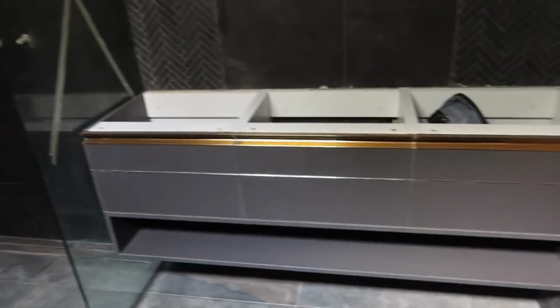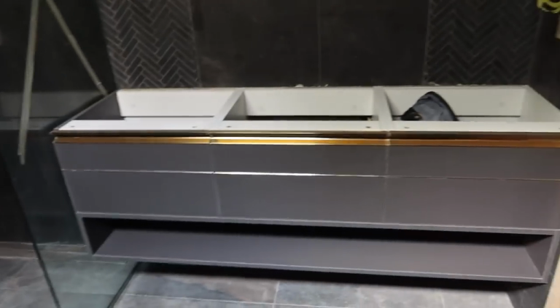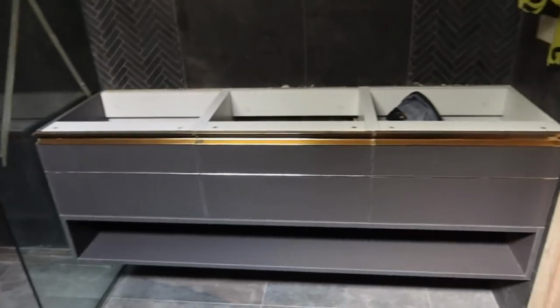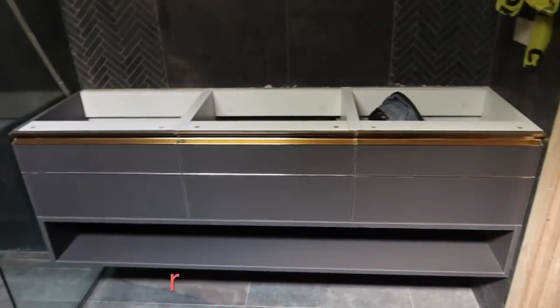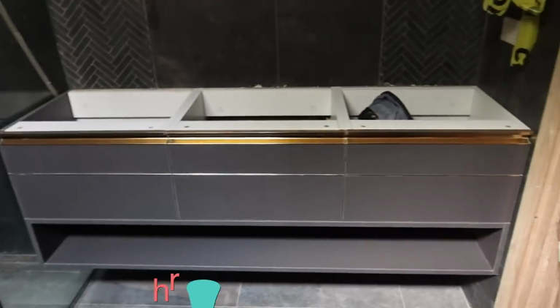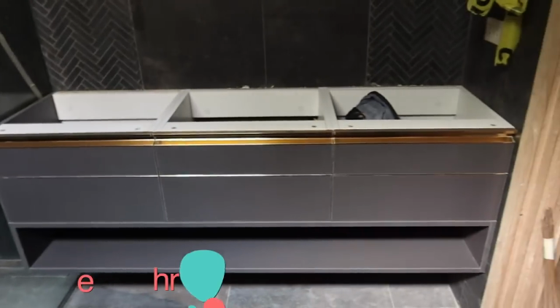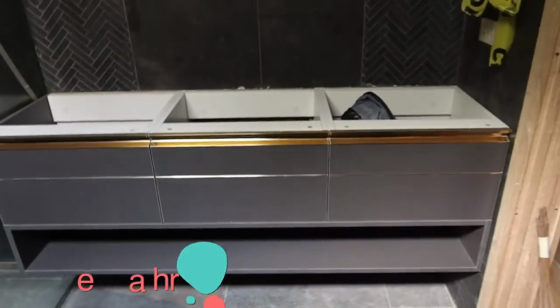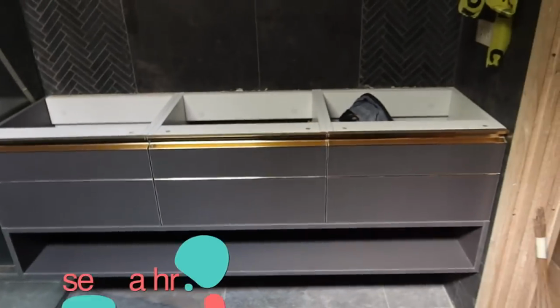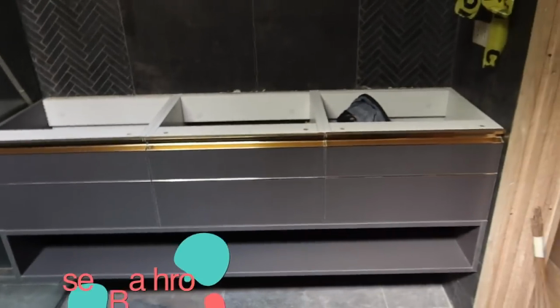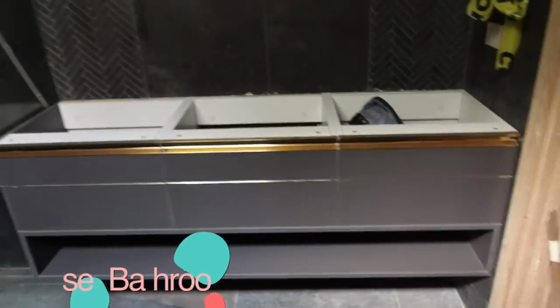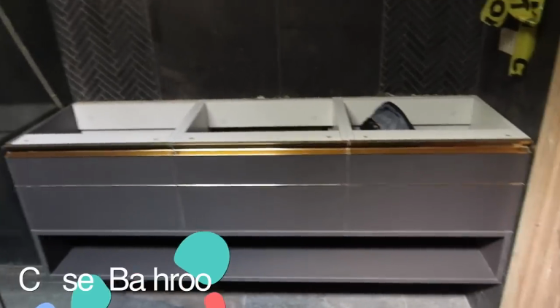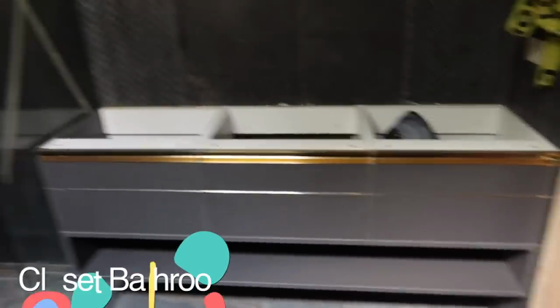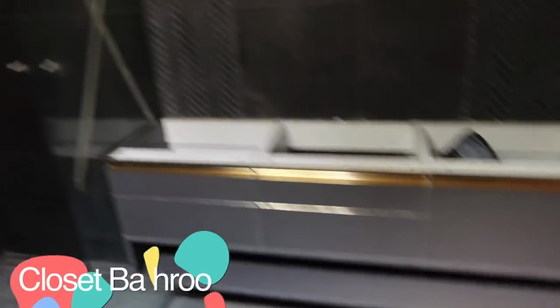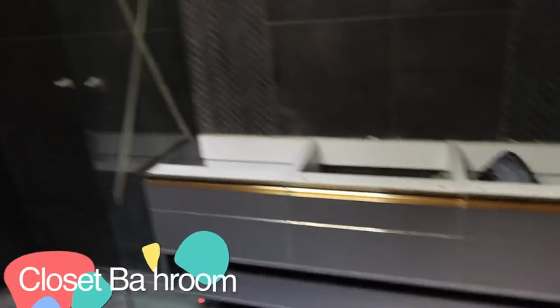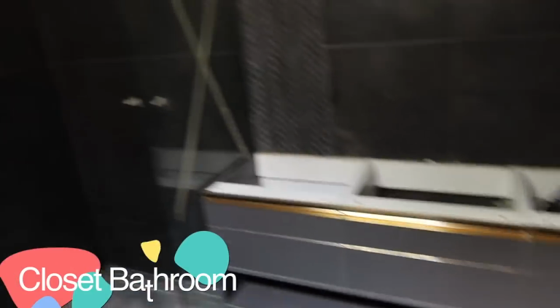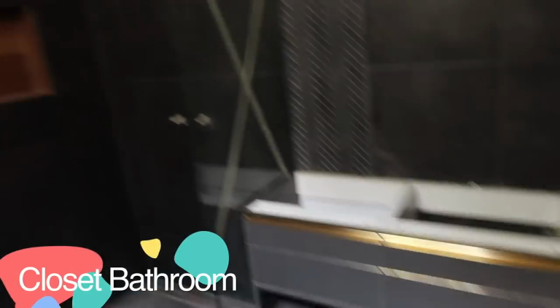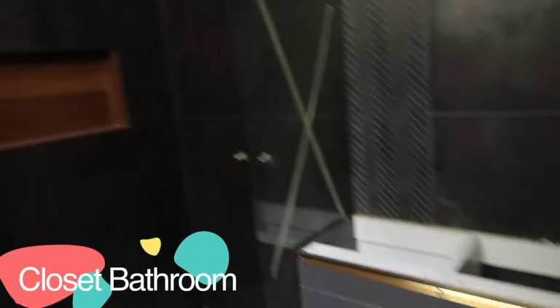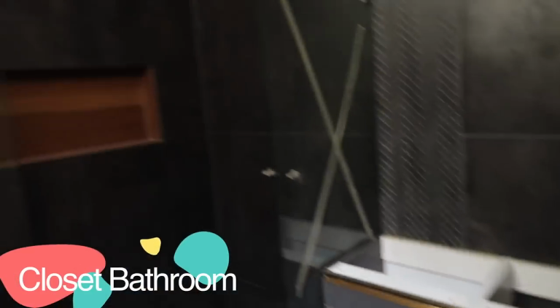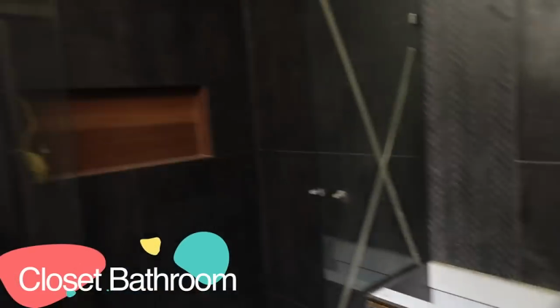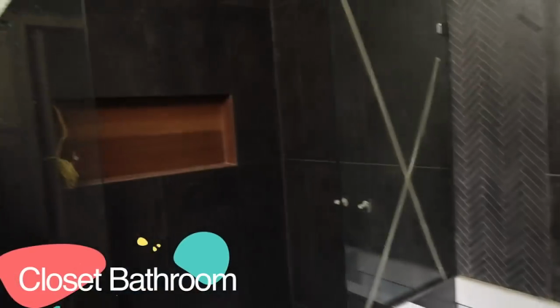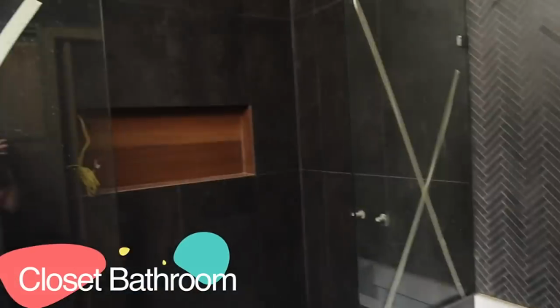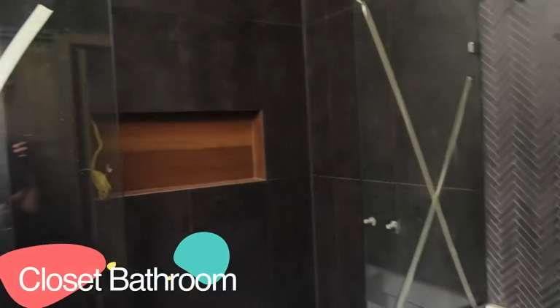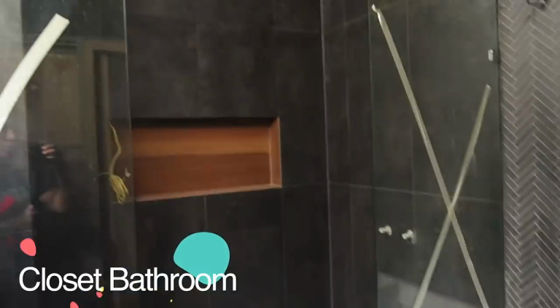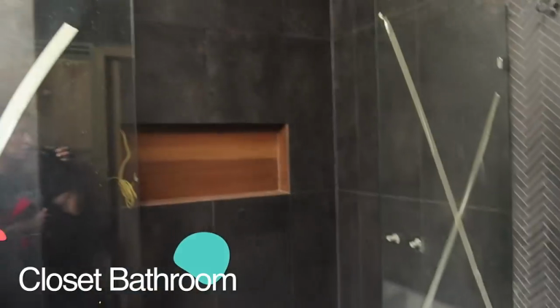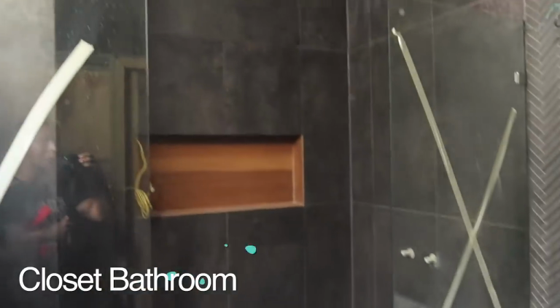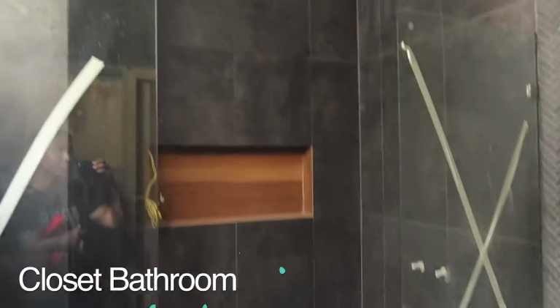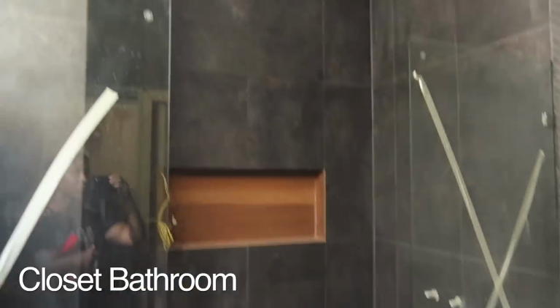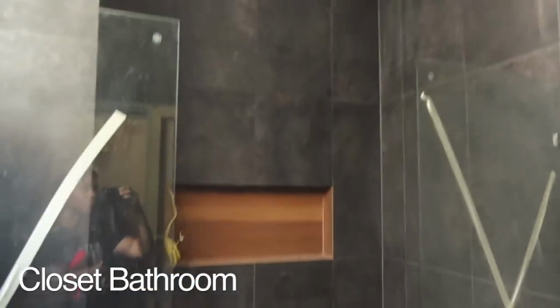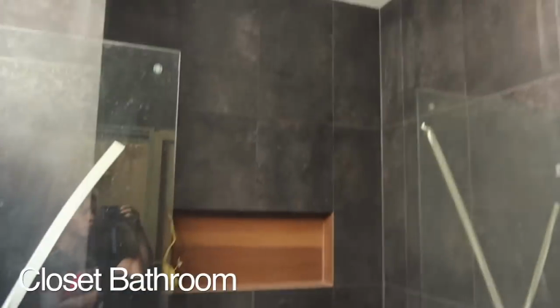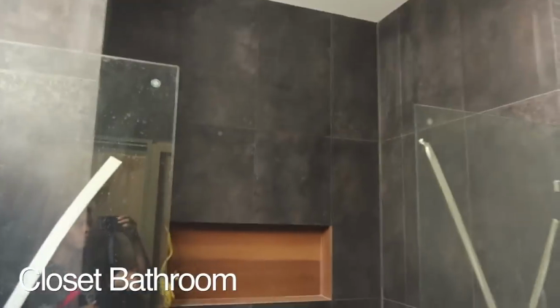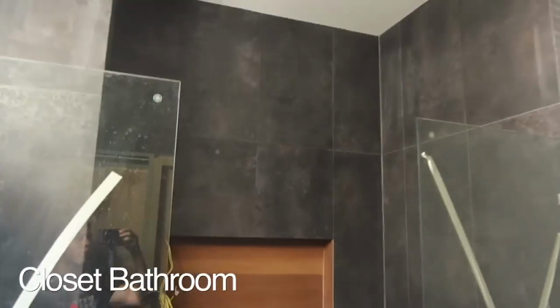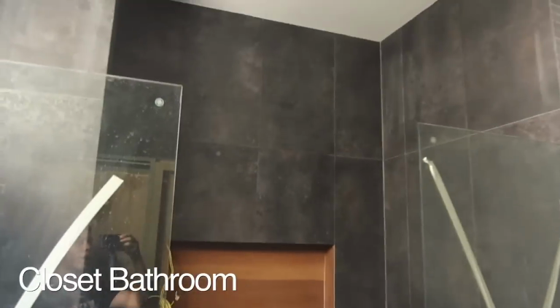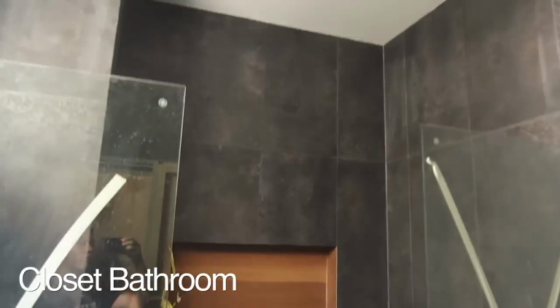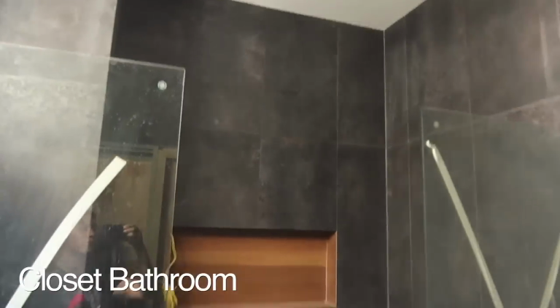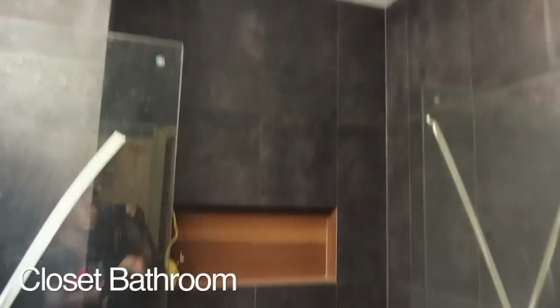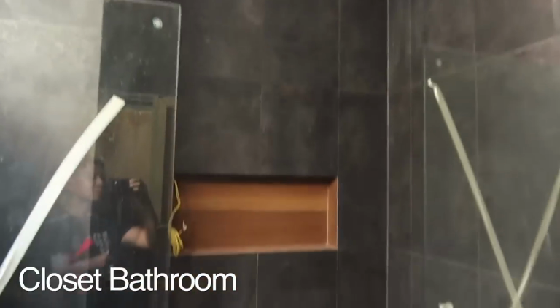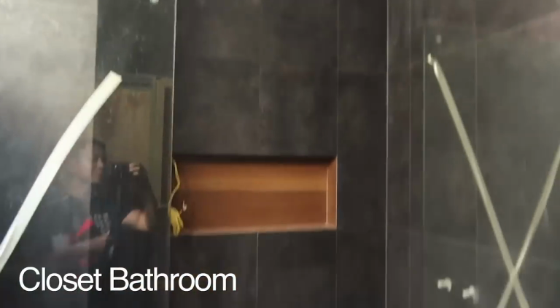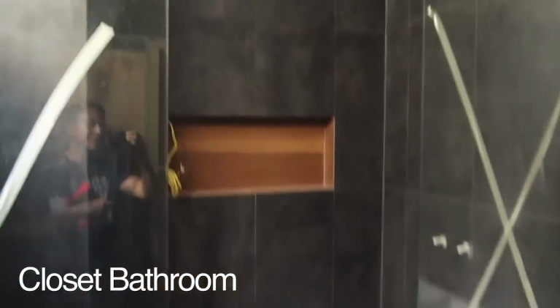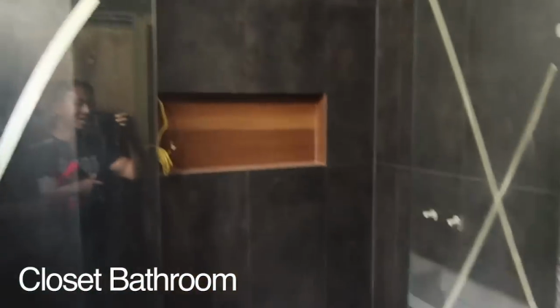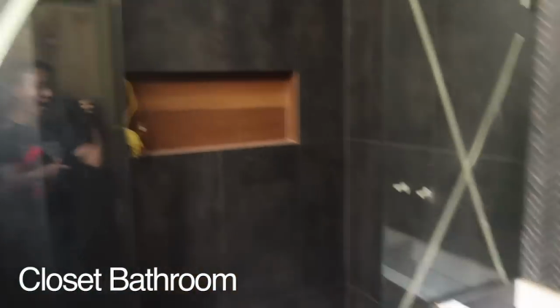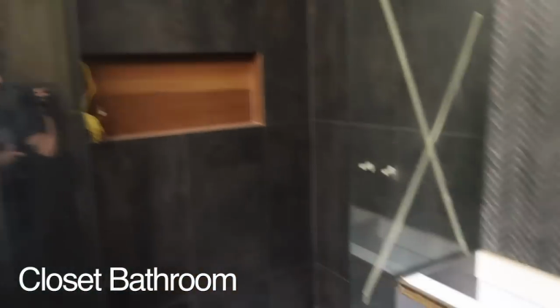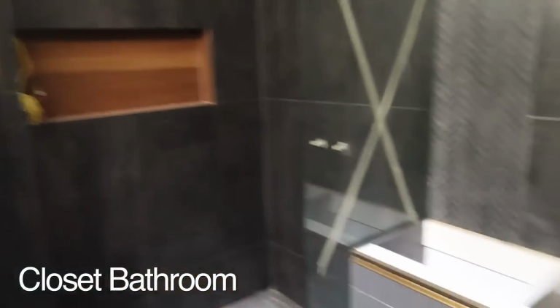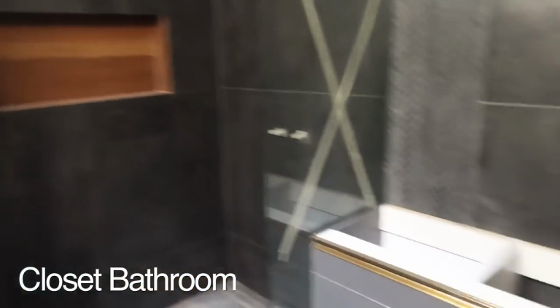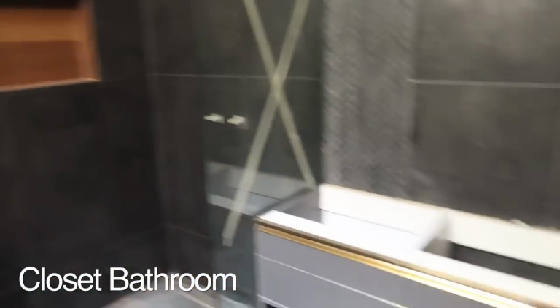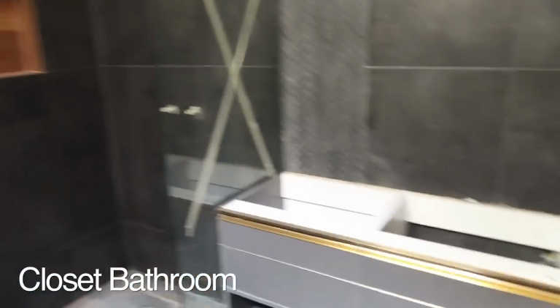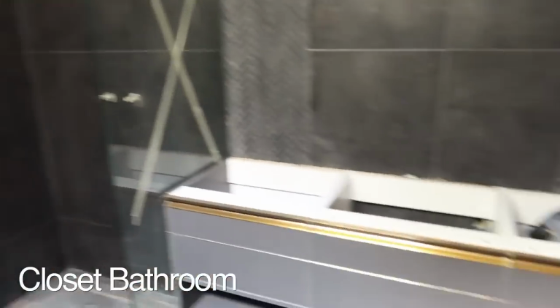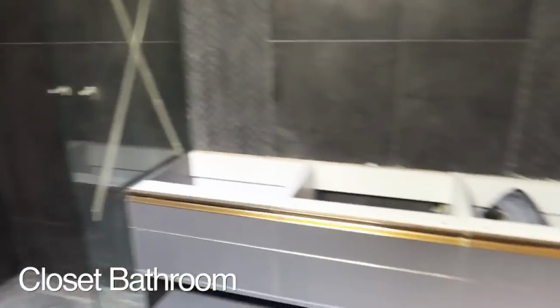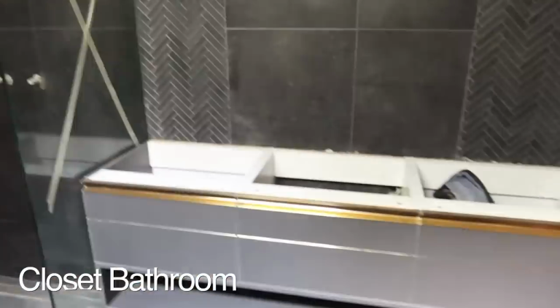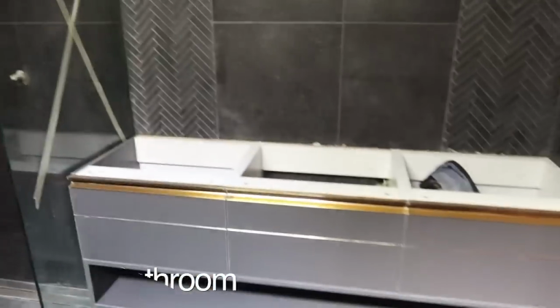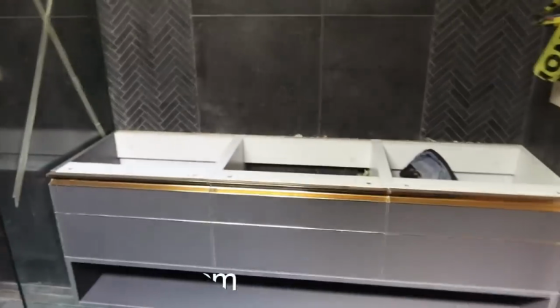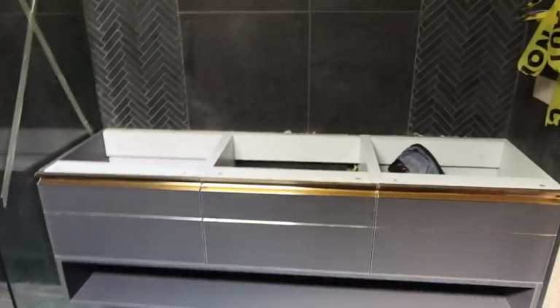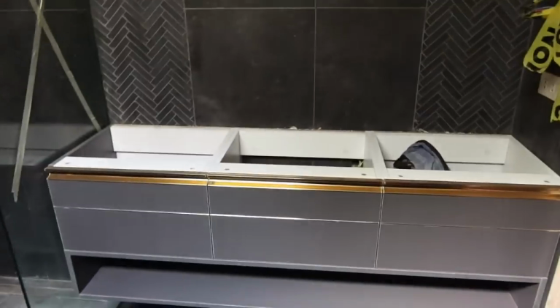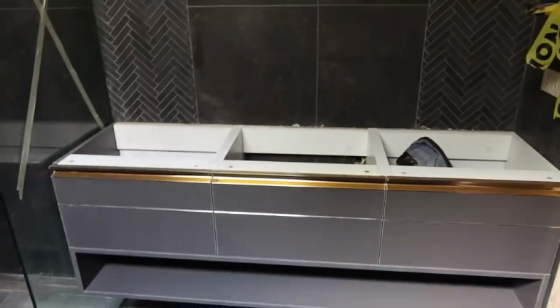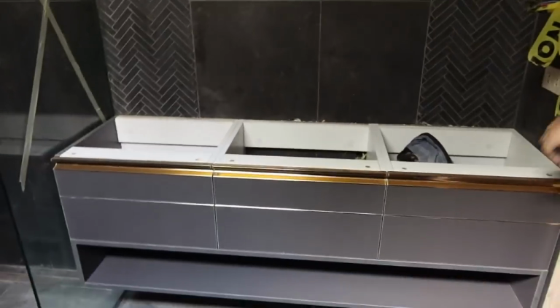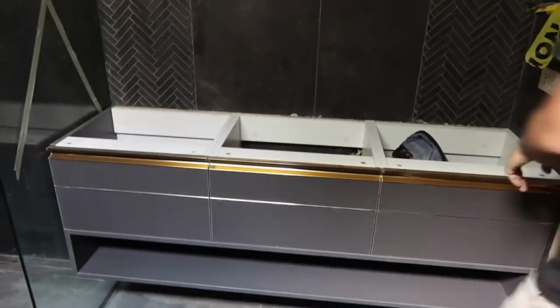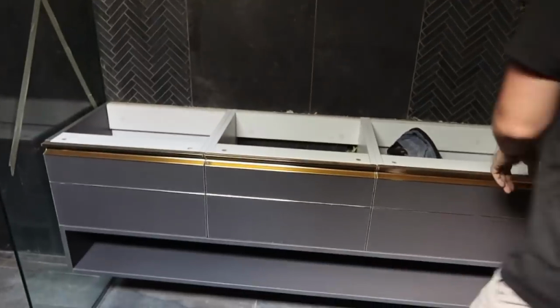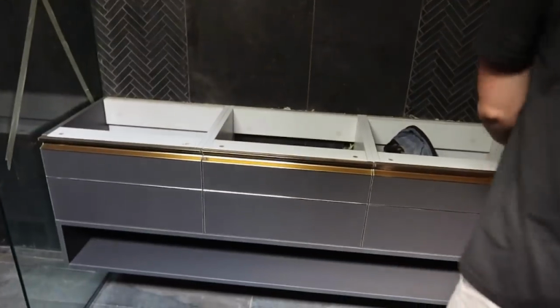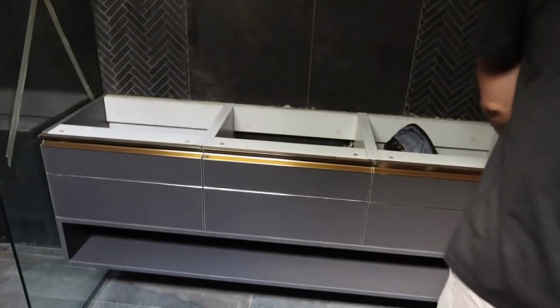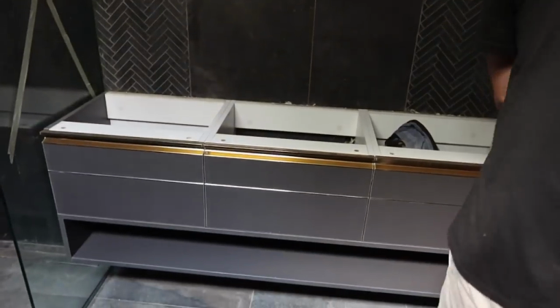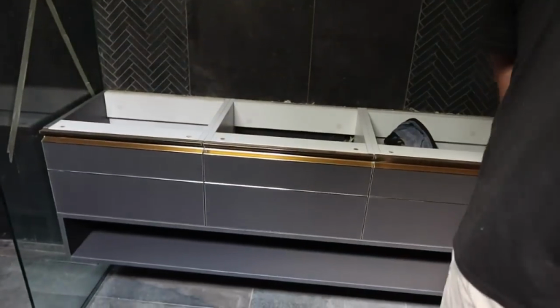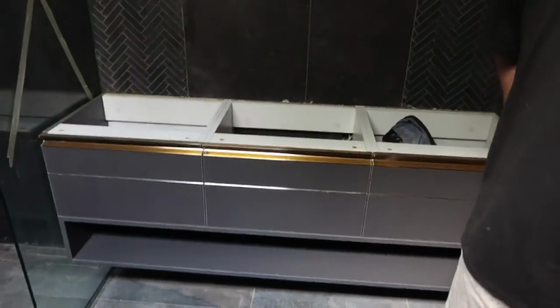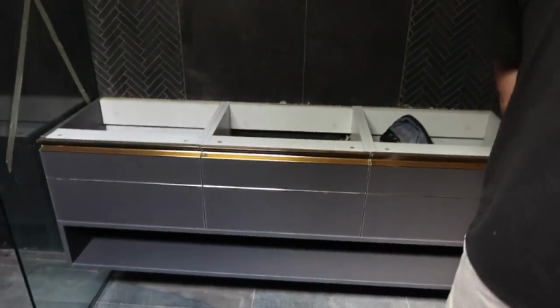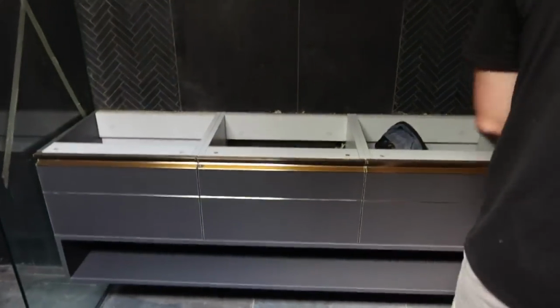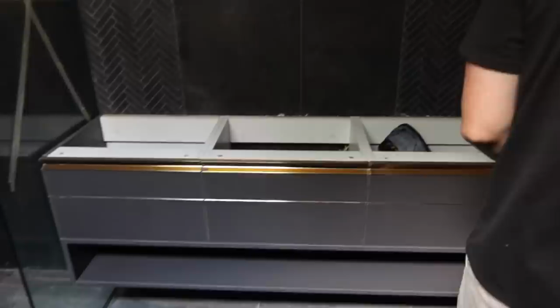Modular counter here in the closet room bathroom. Oh, I love it.